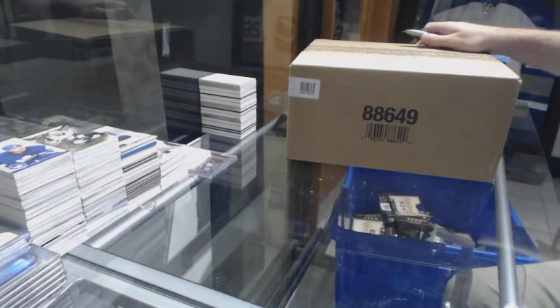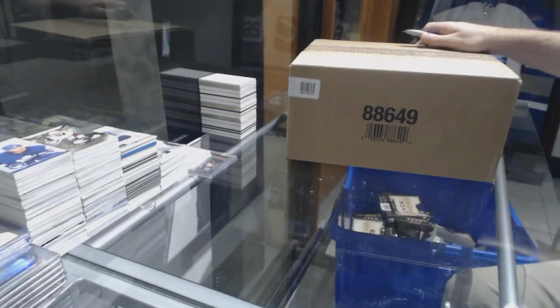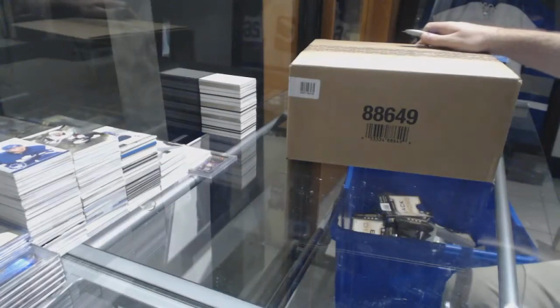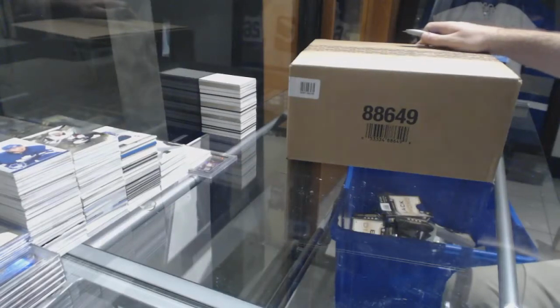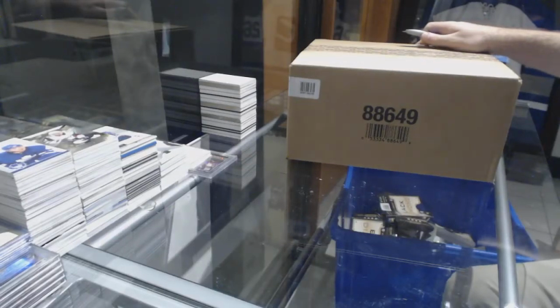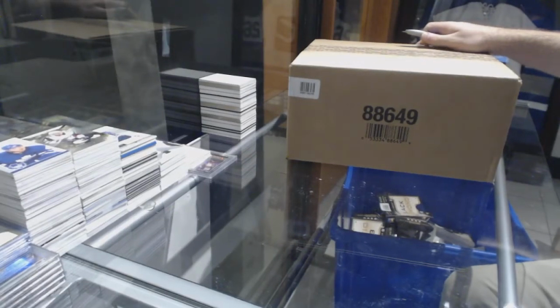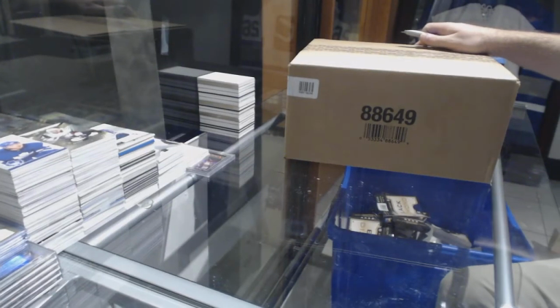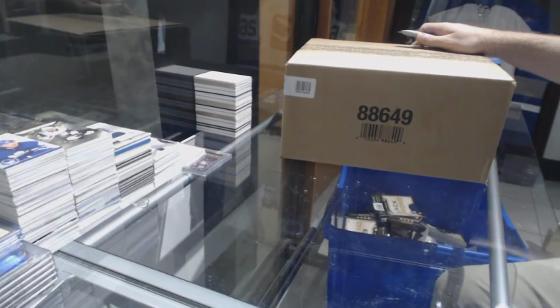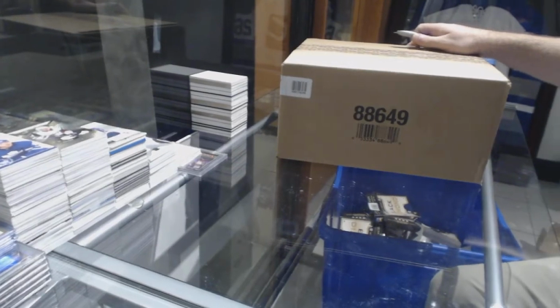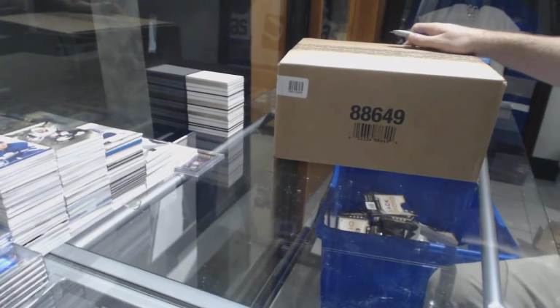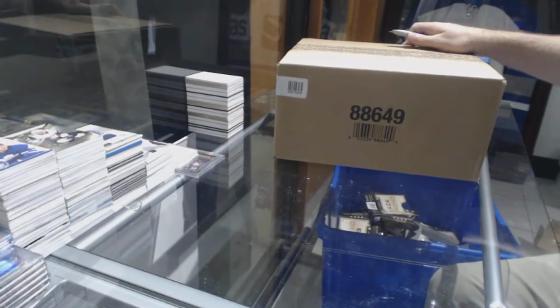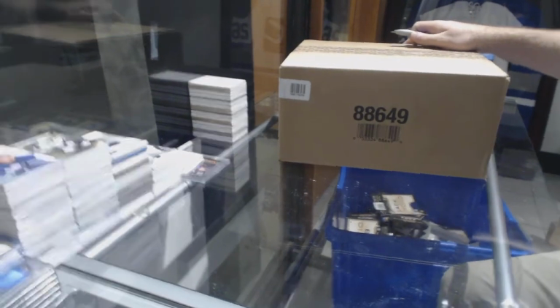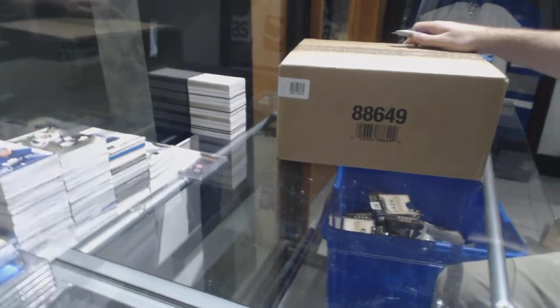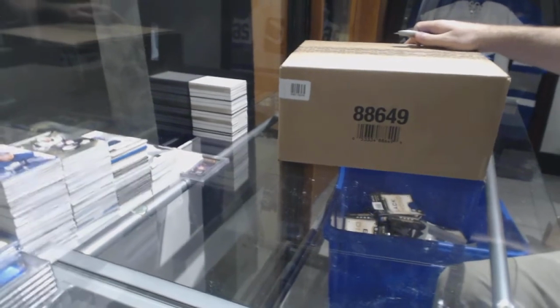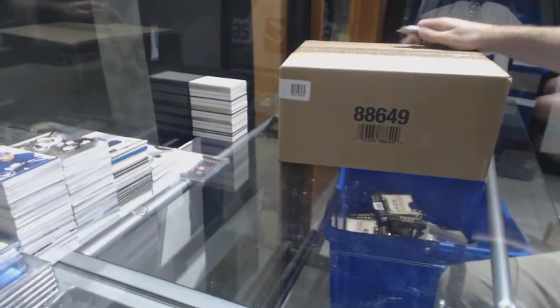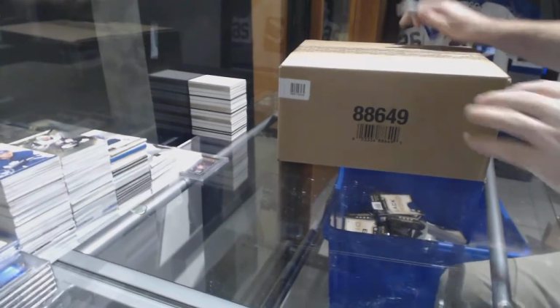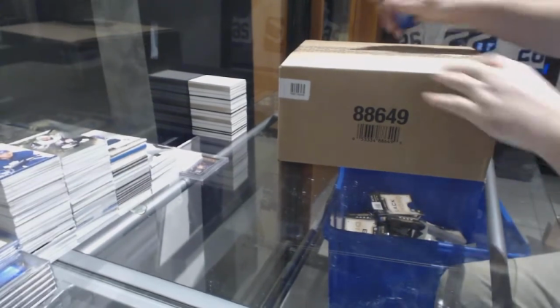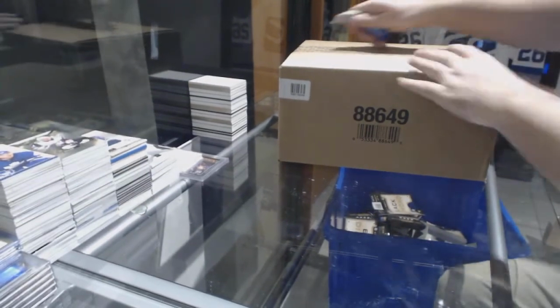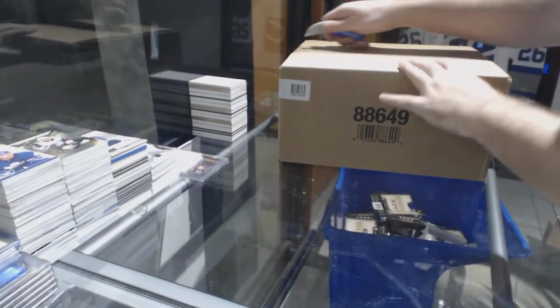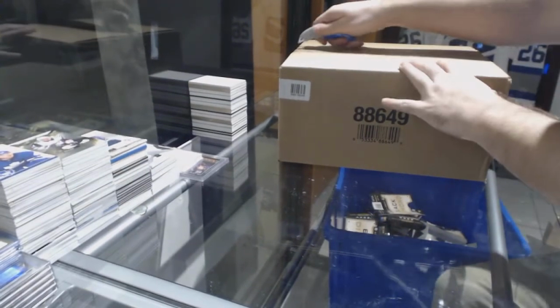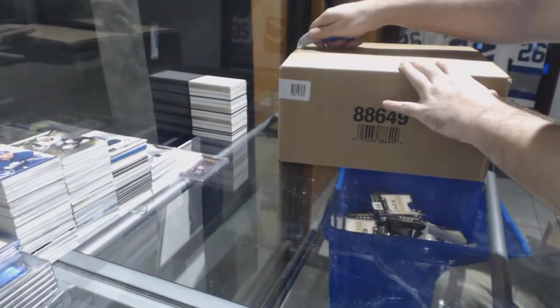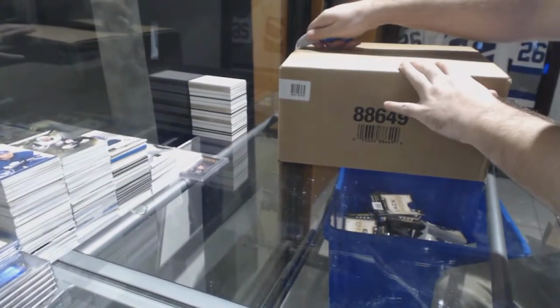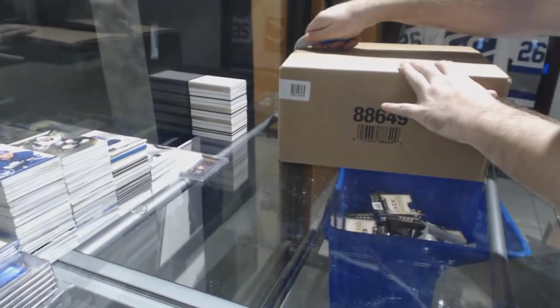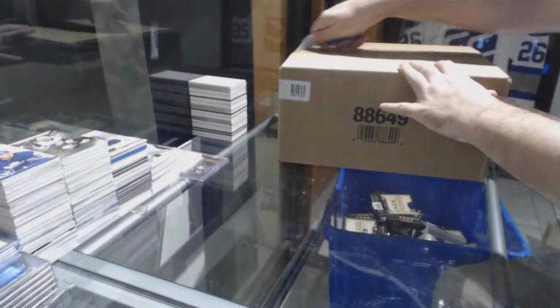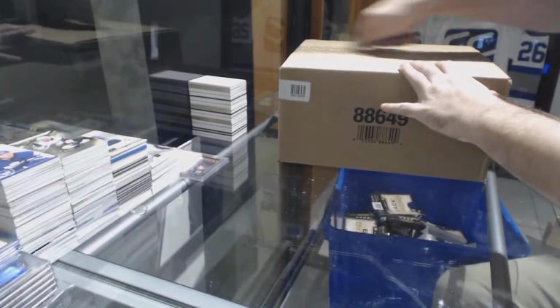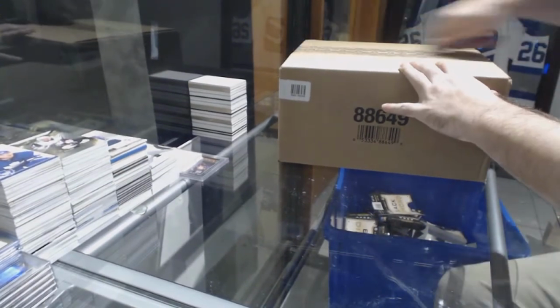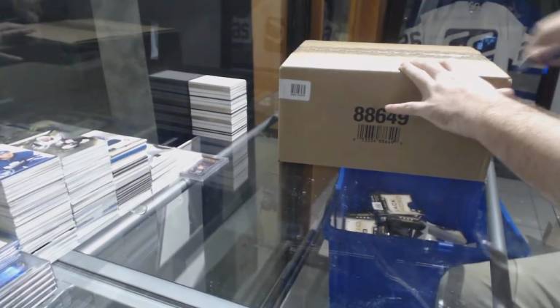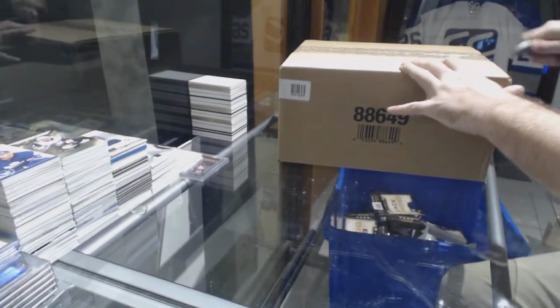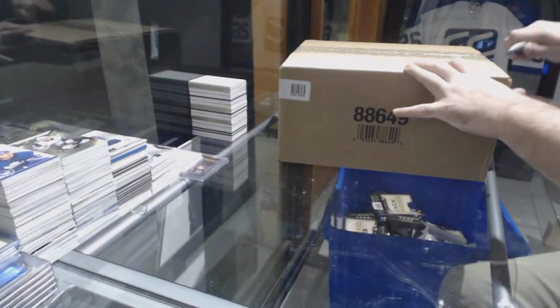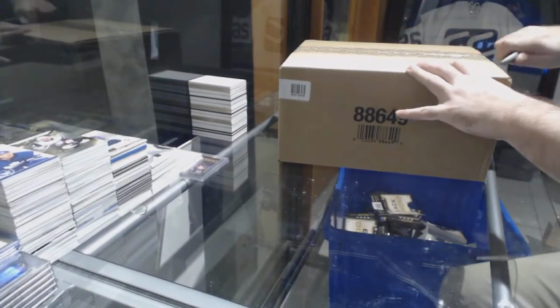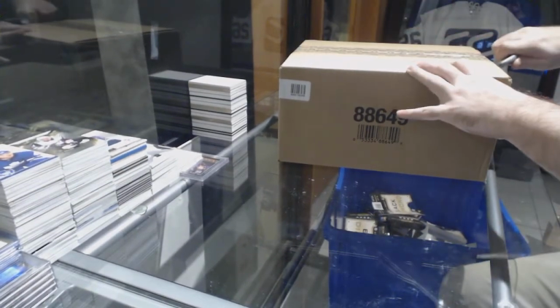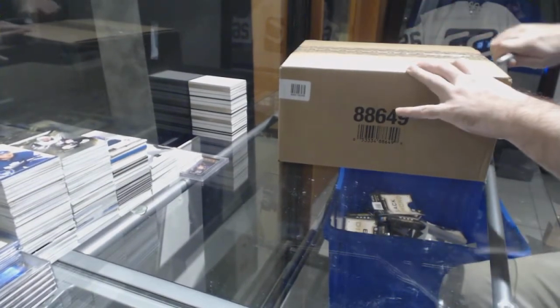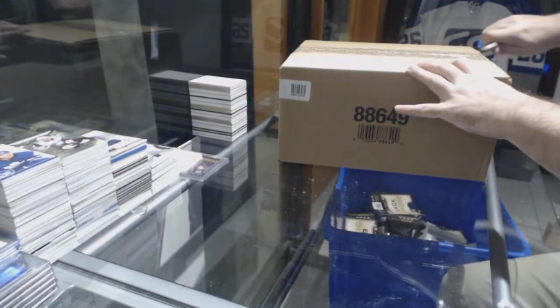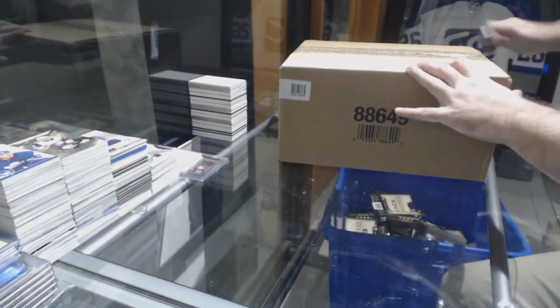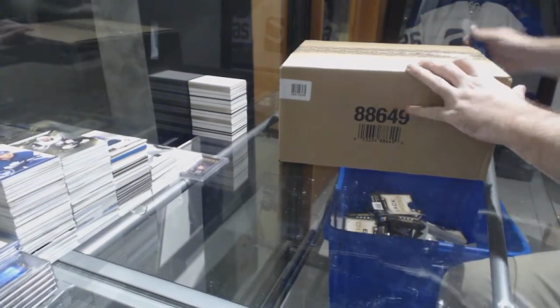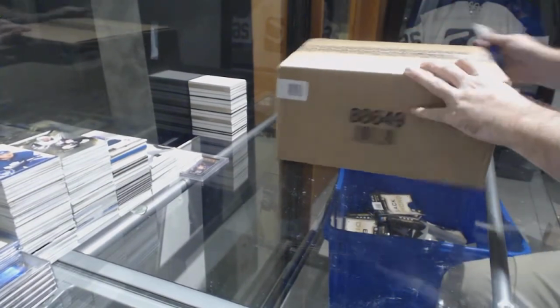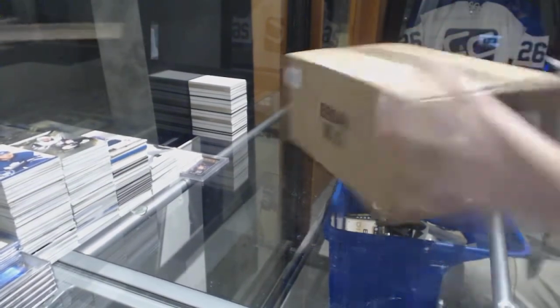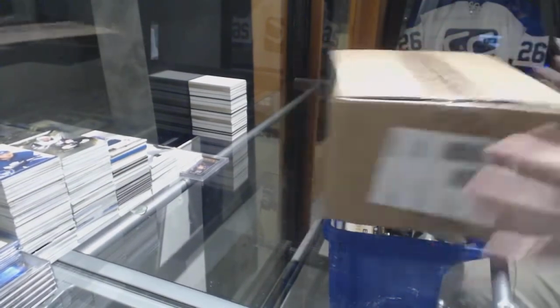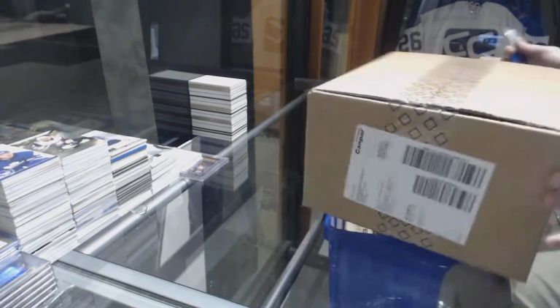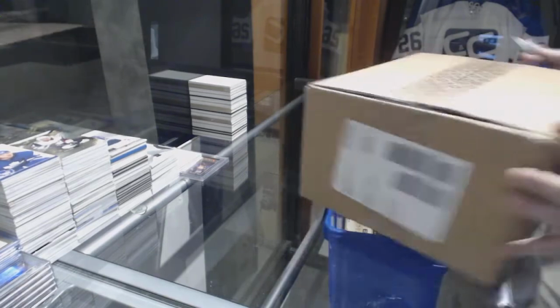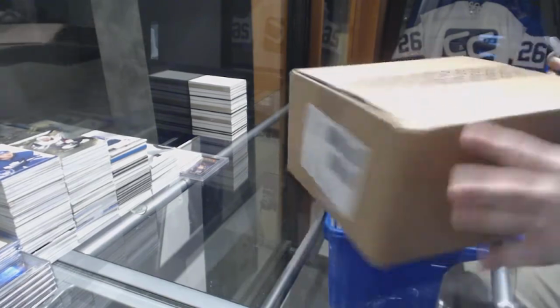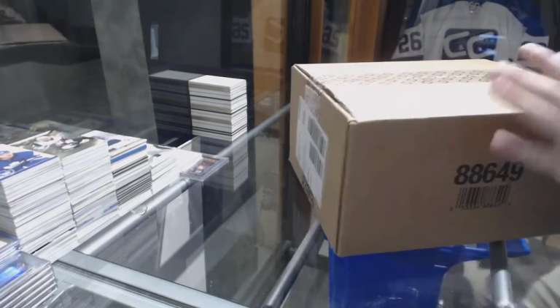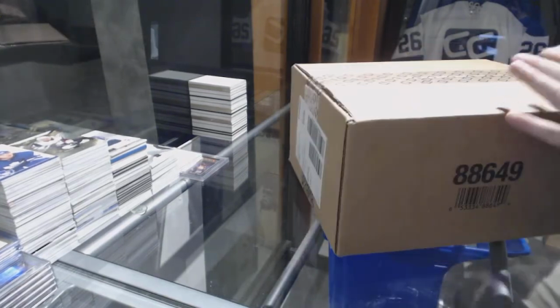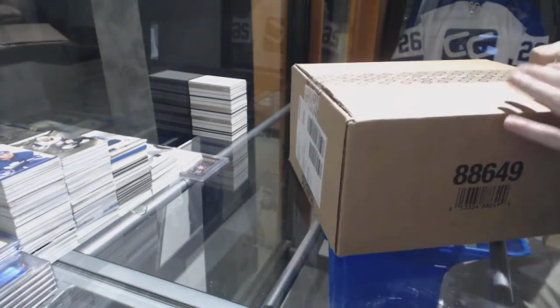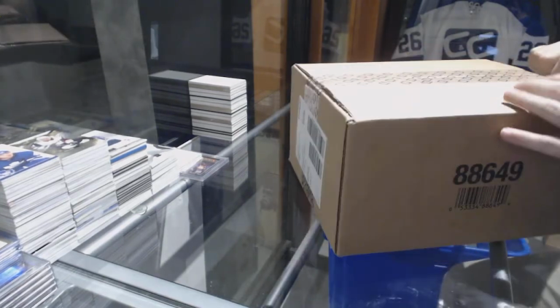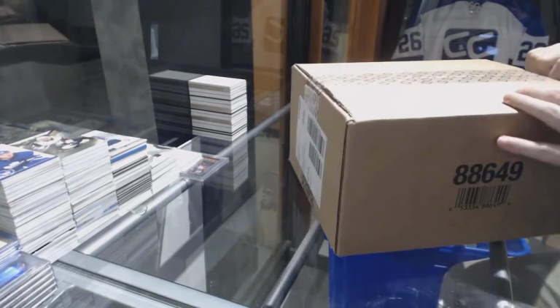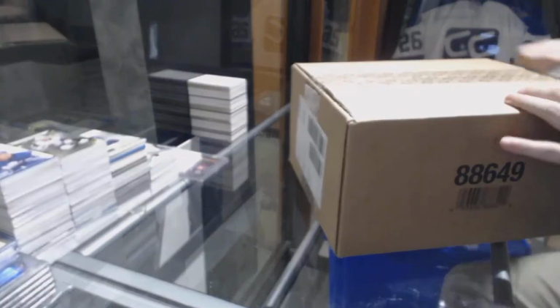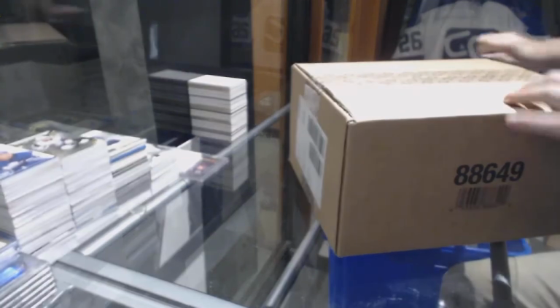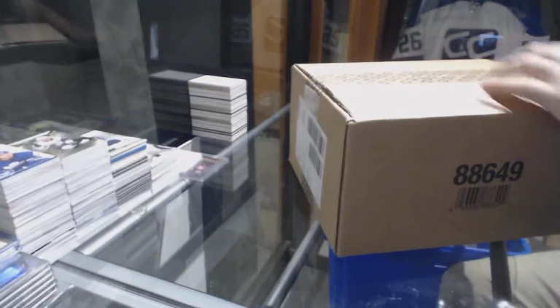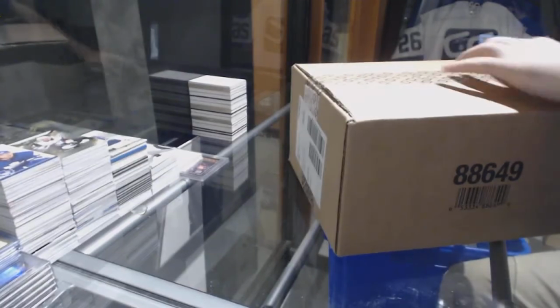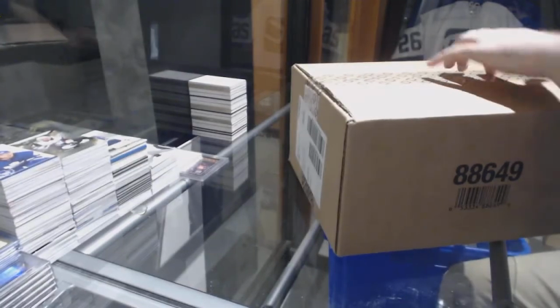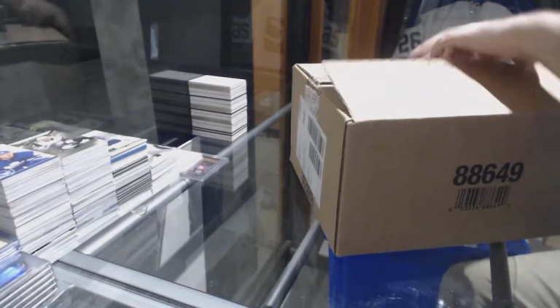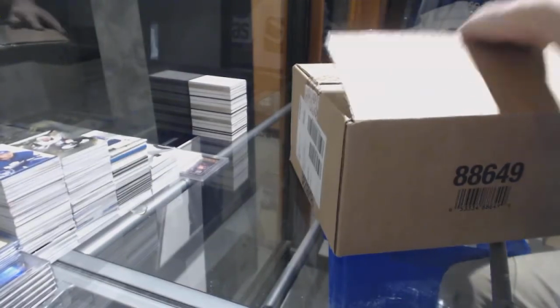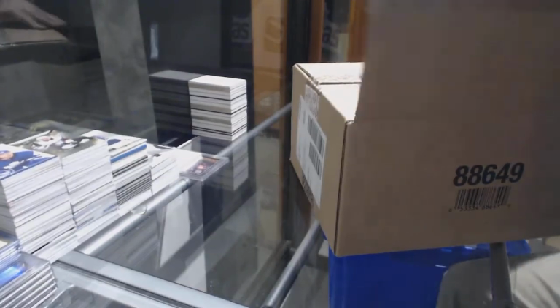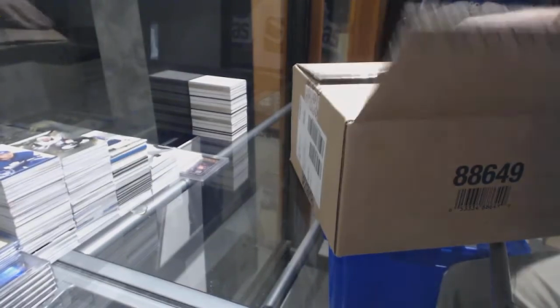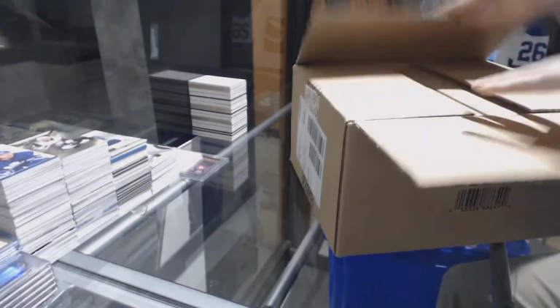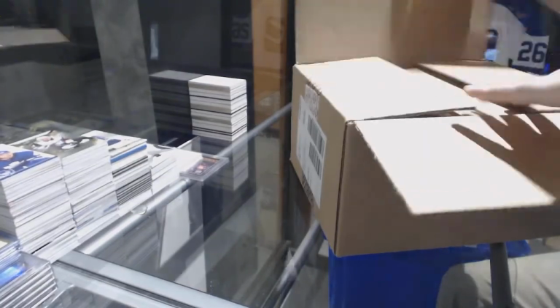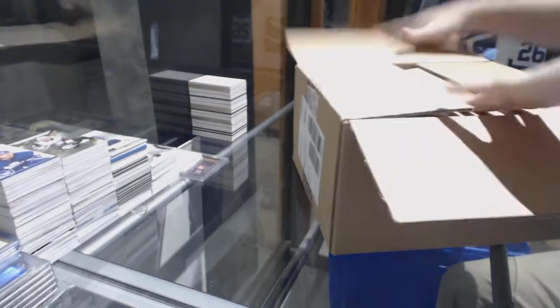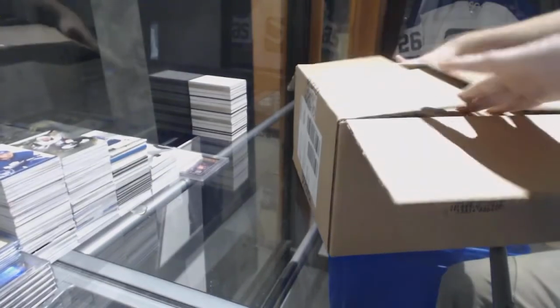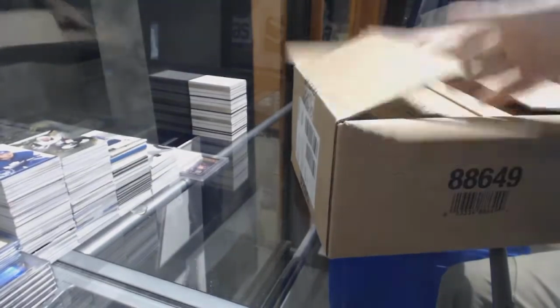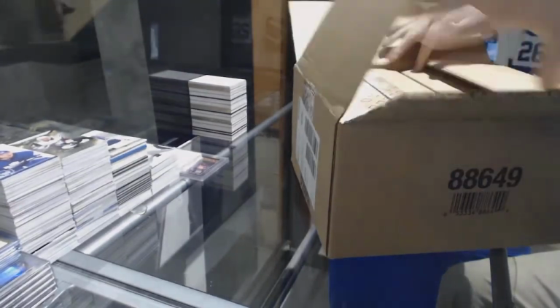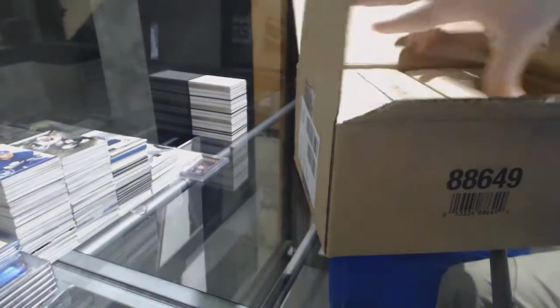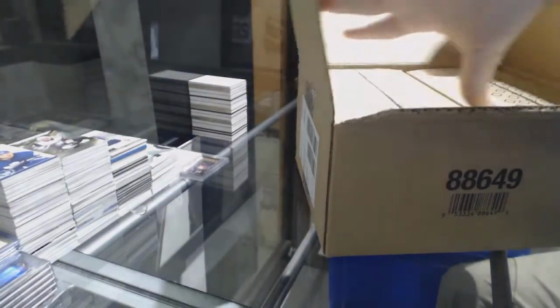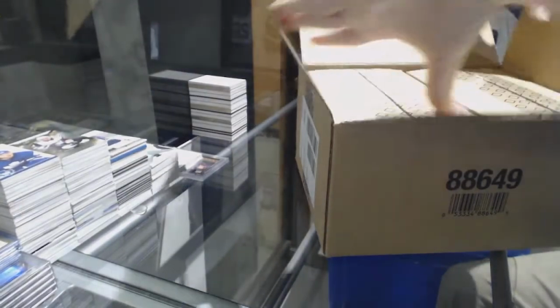Here we go, starting CNC break number 8237. We have the SPX 20-box case.